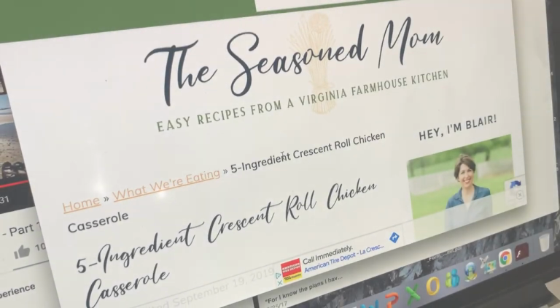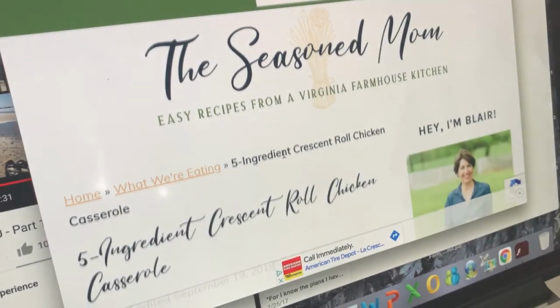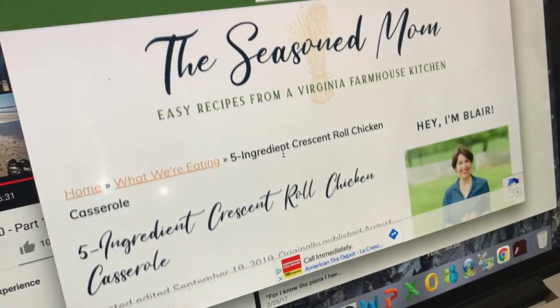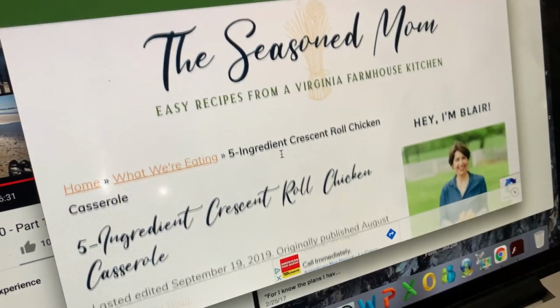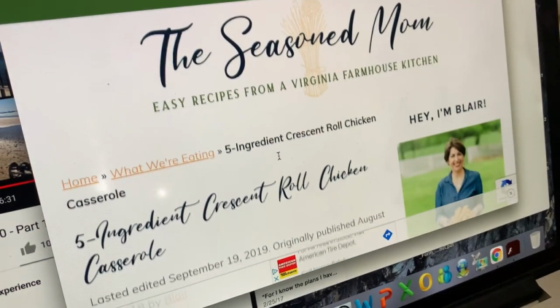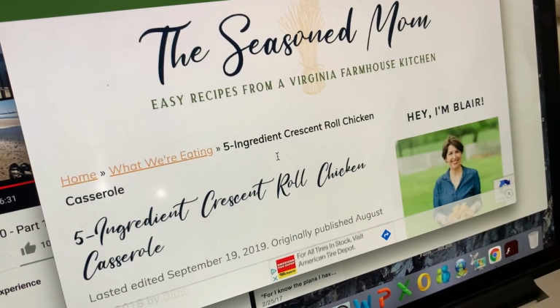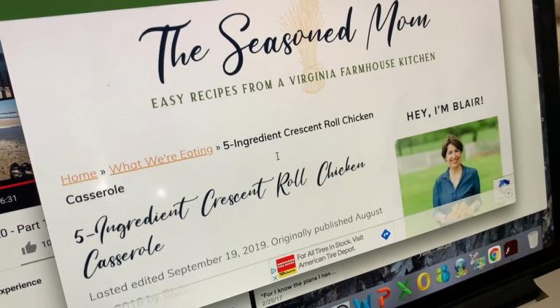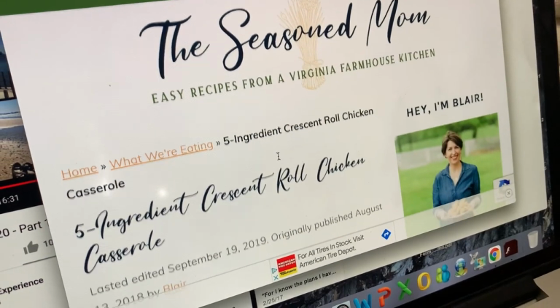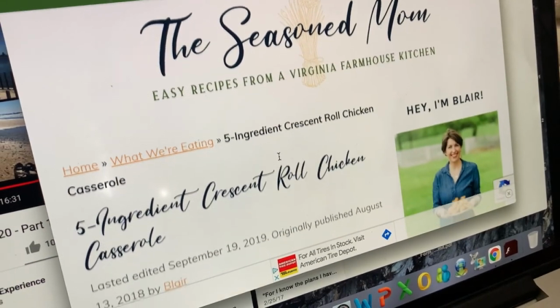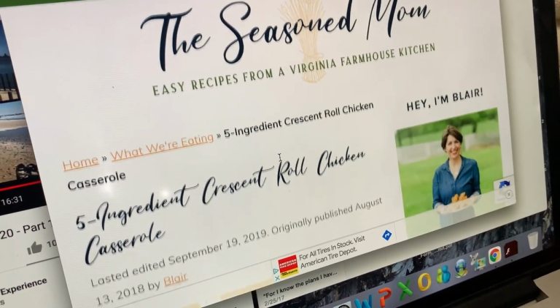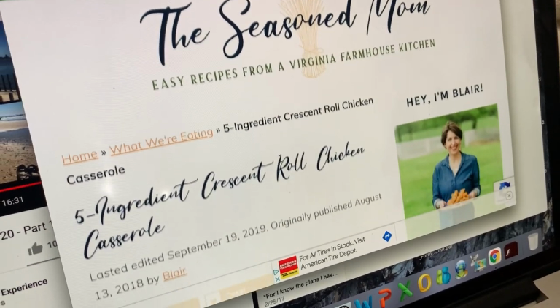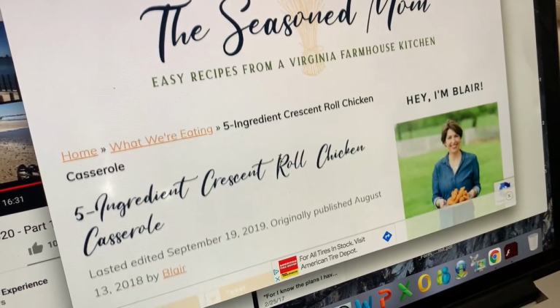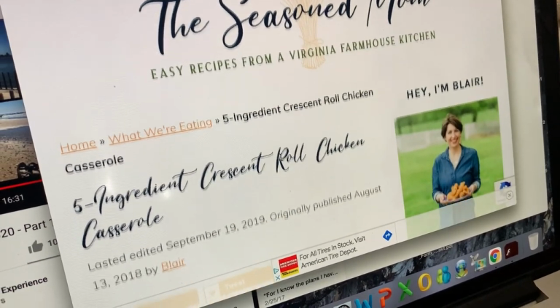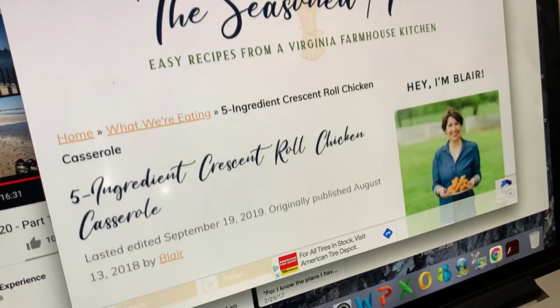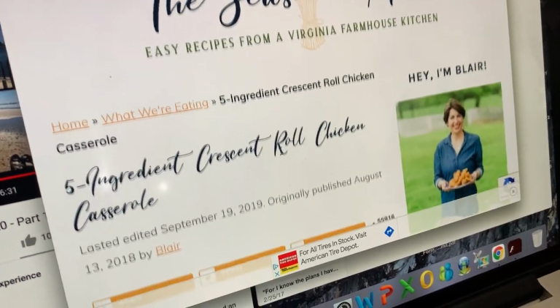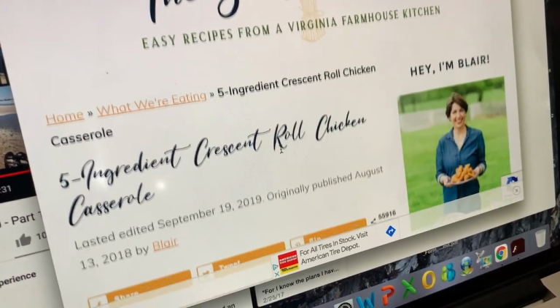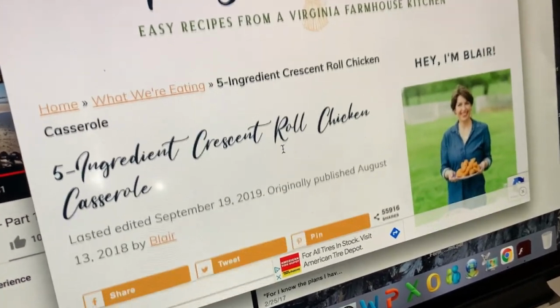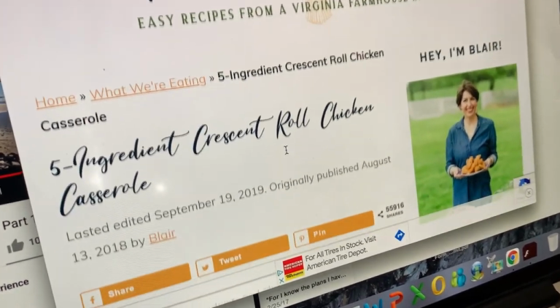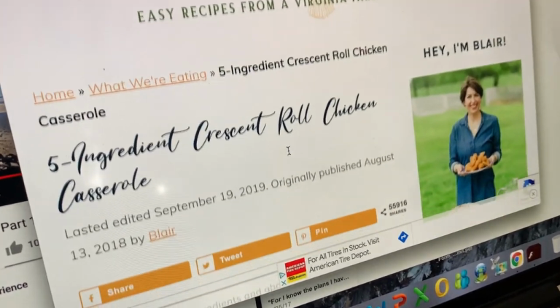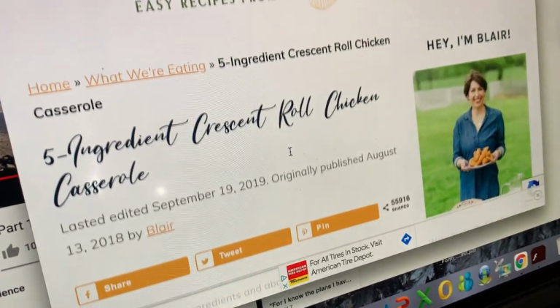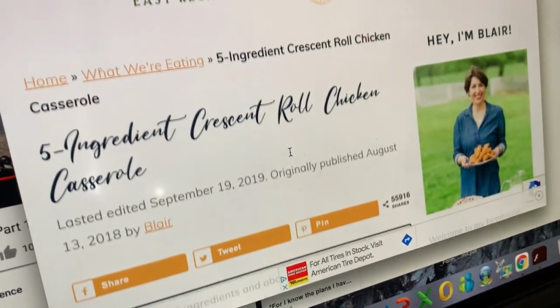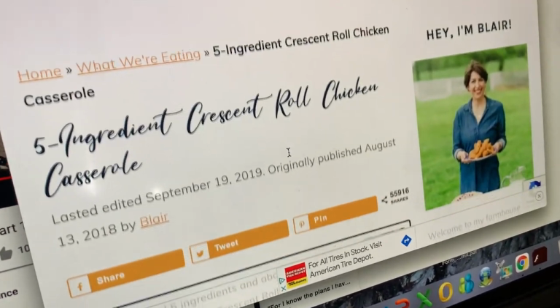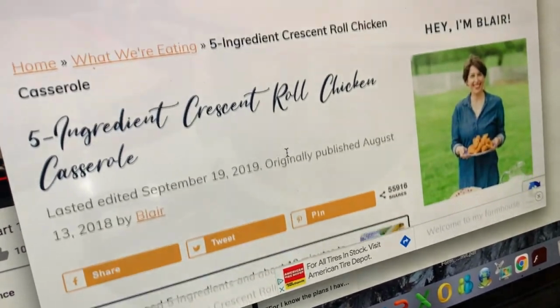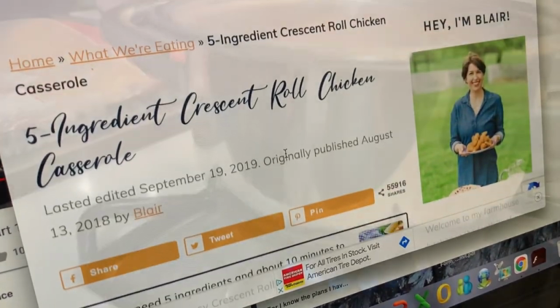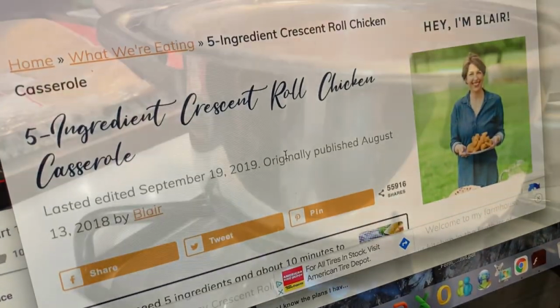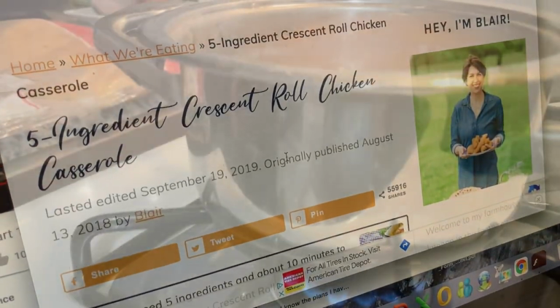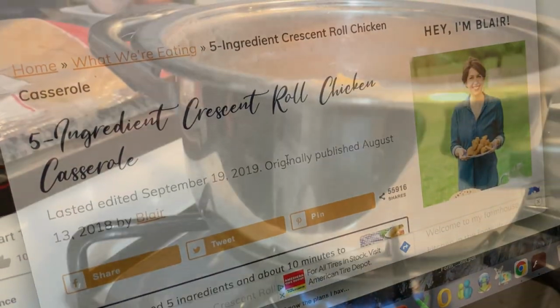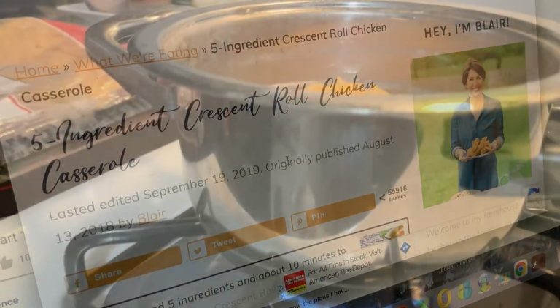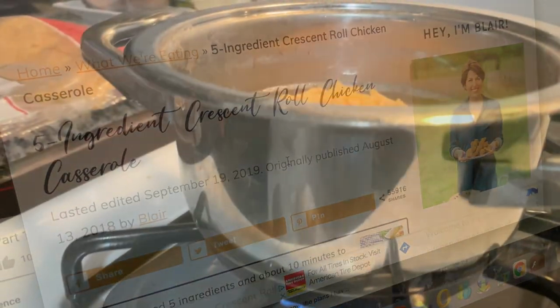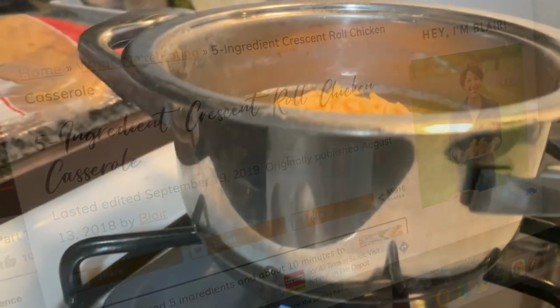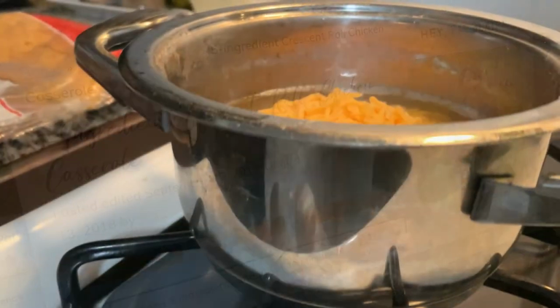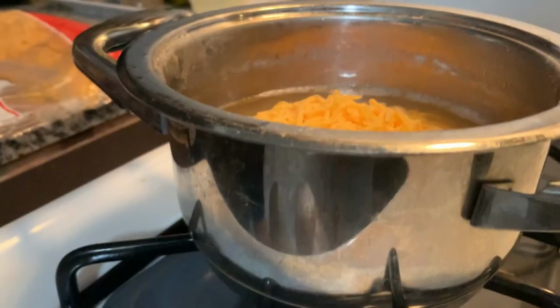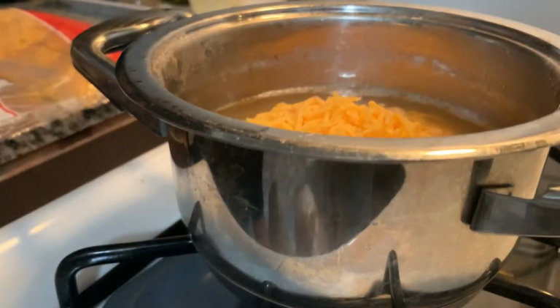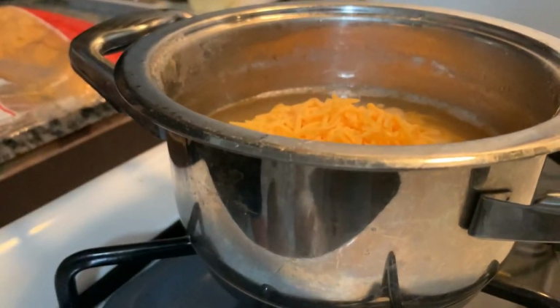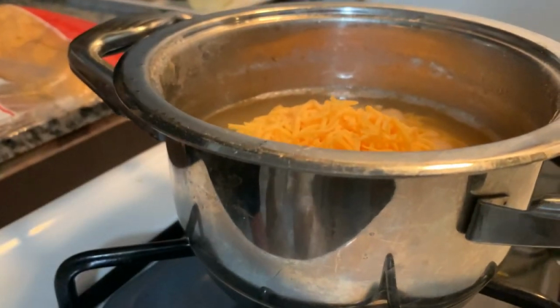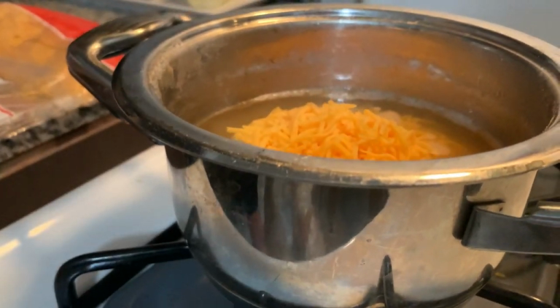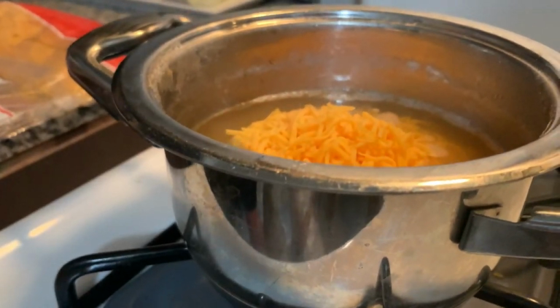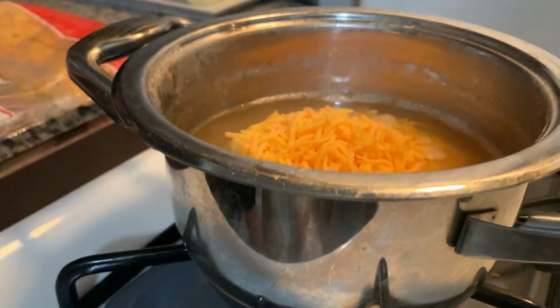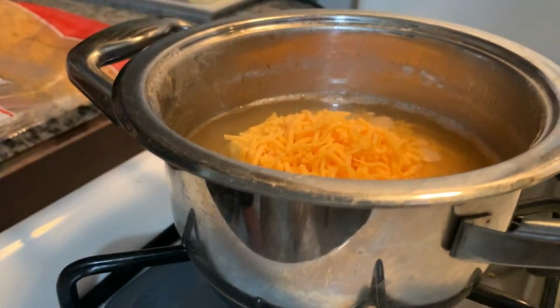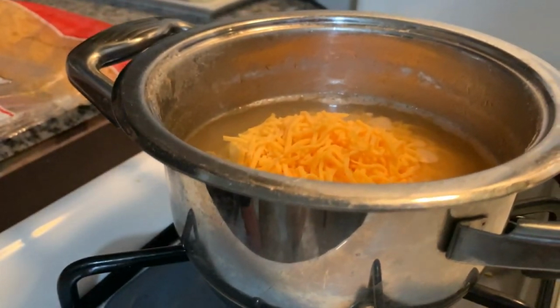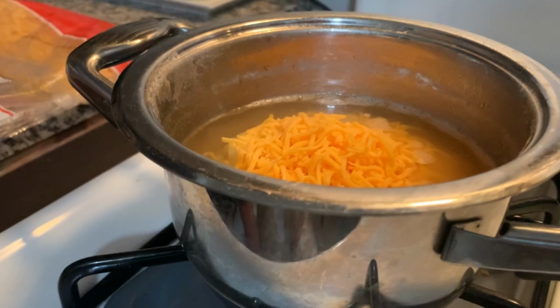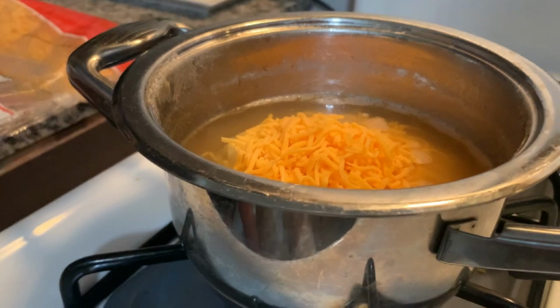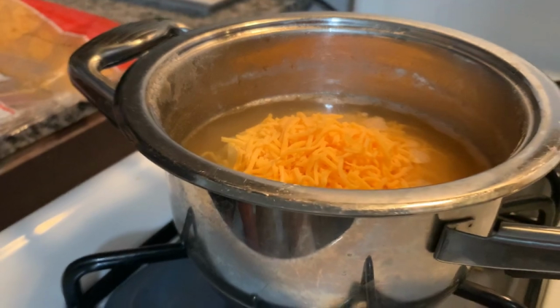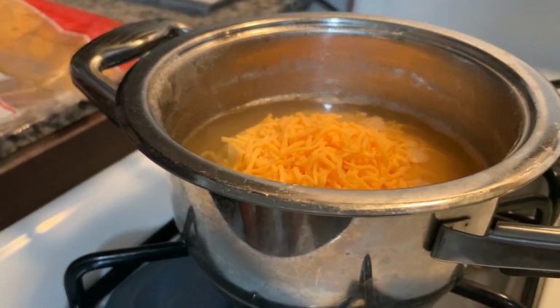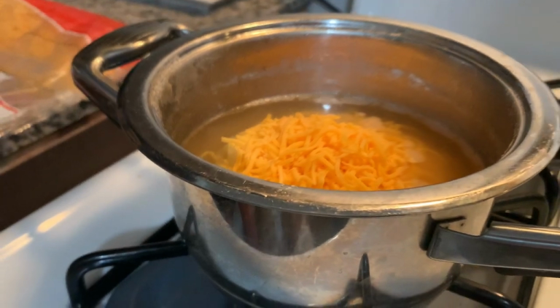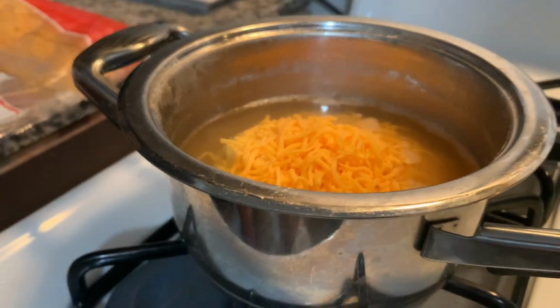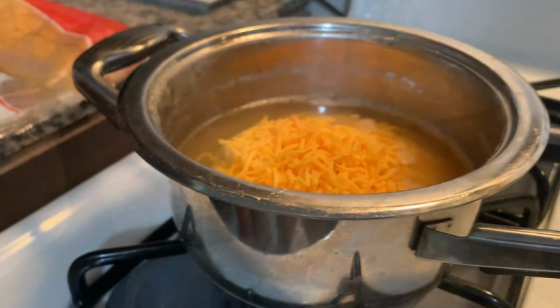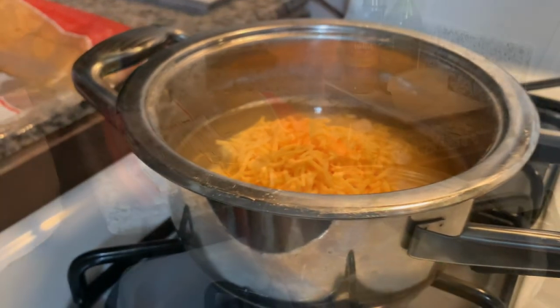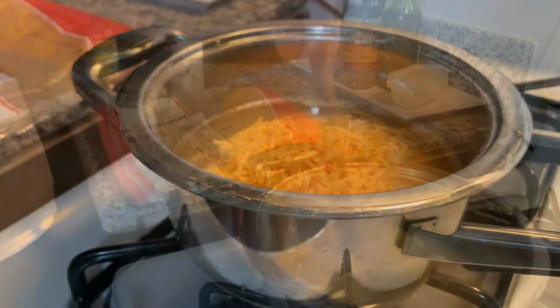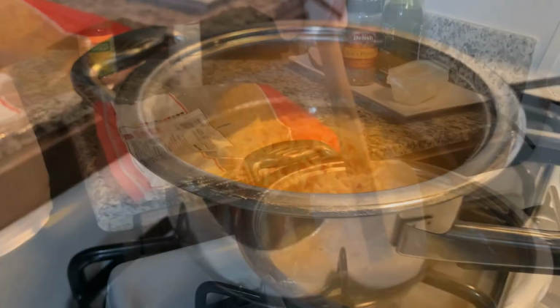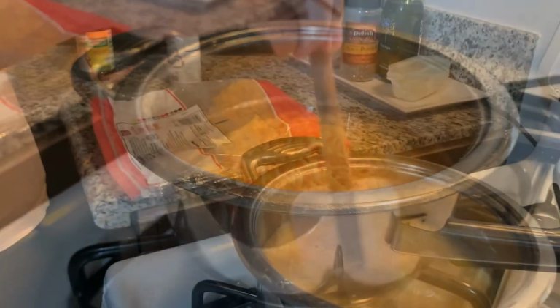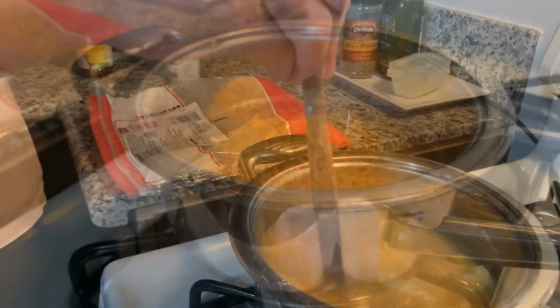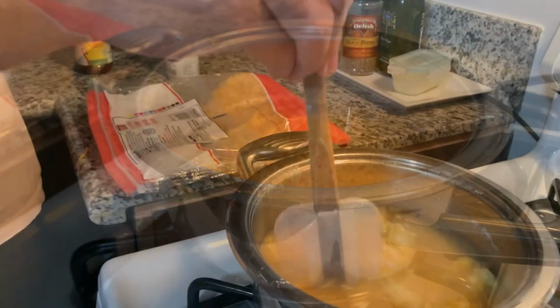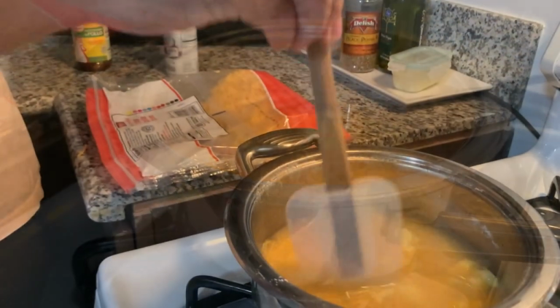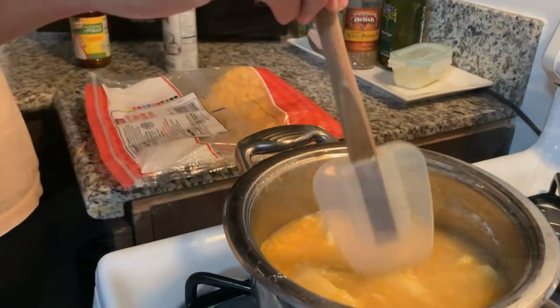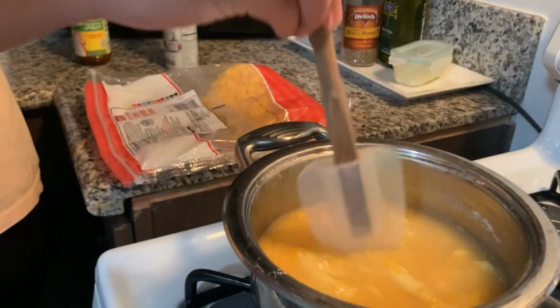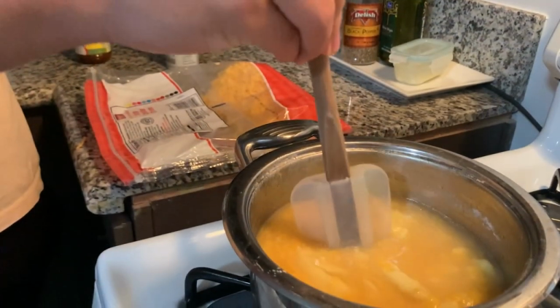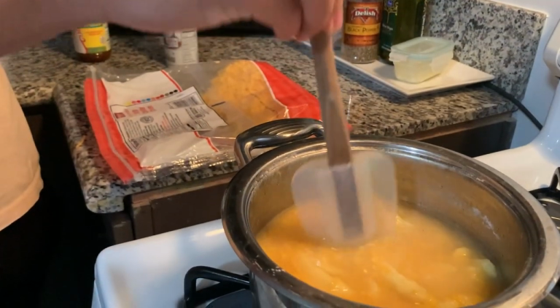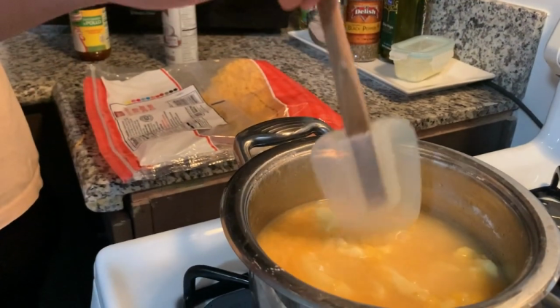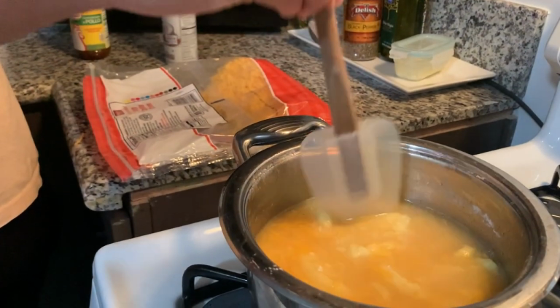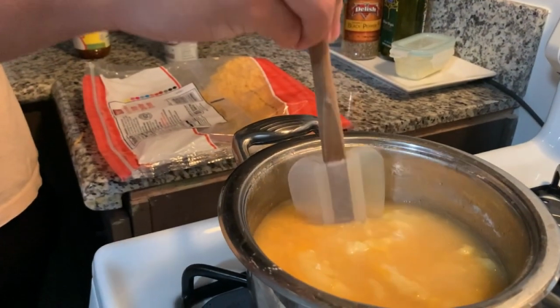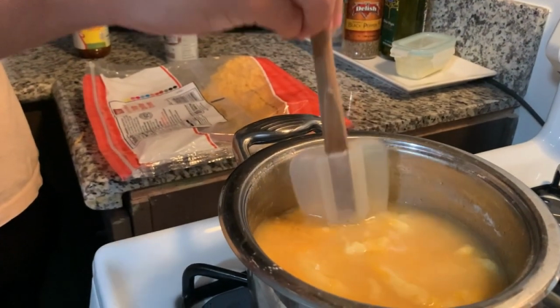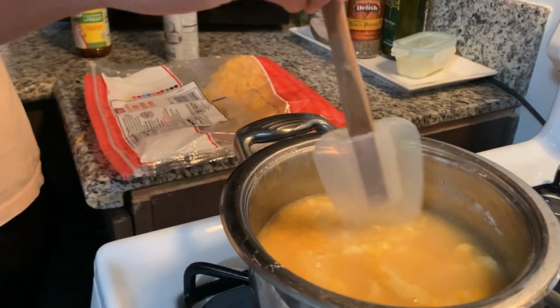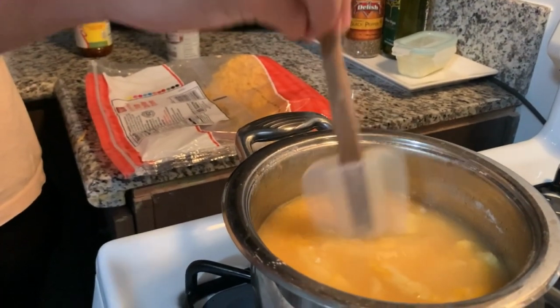Welcome to another week of meals. Colin is starting off by doing this five-ingredient crescent roll chicken casserole recipe.